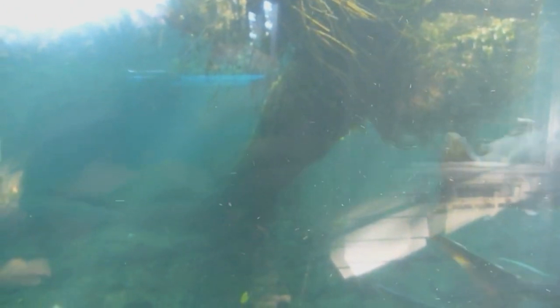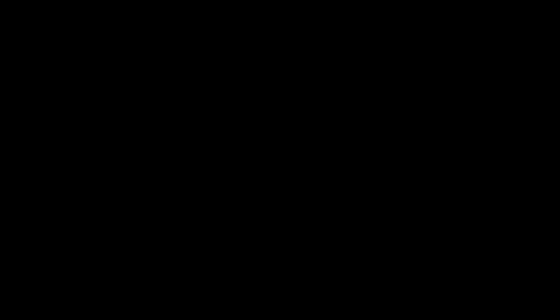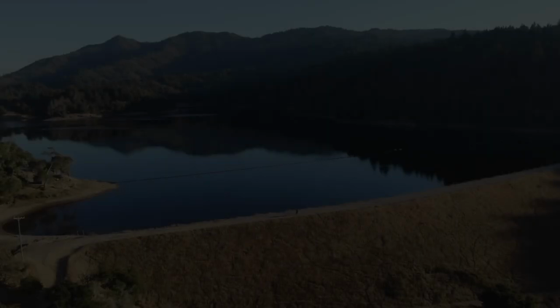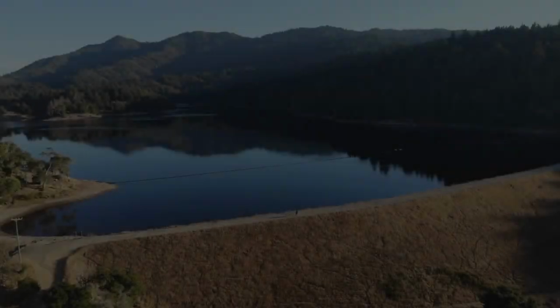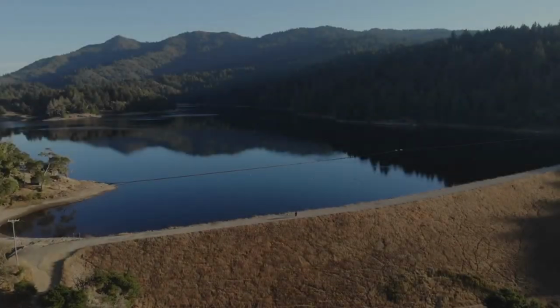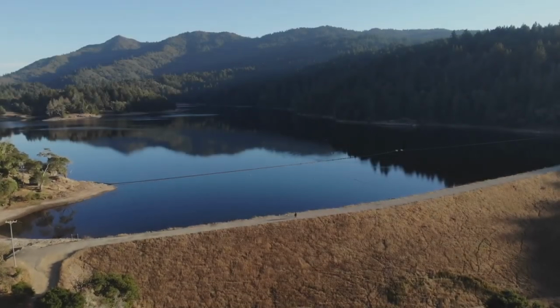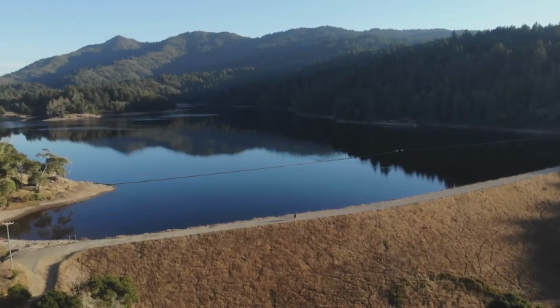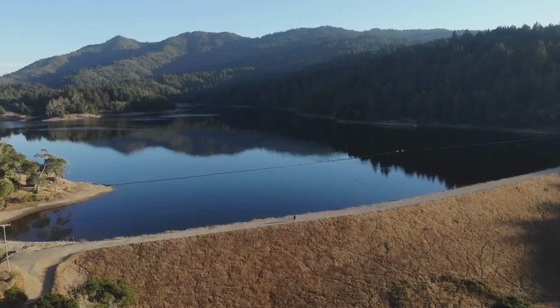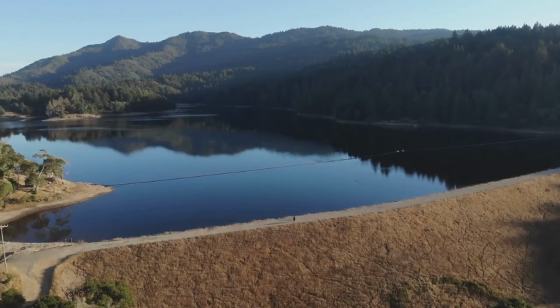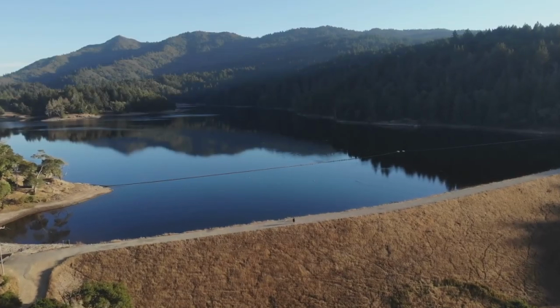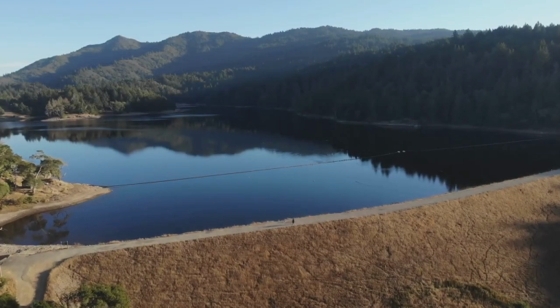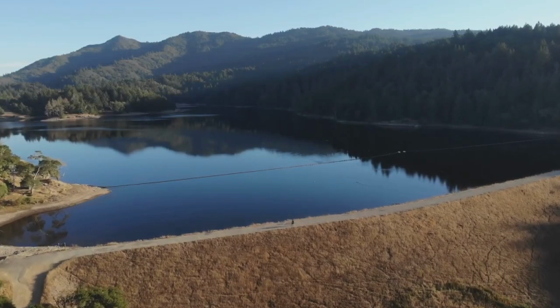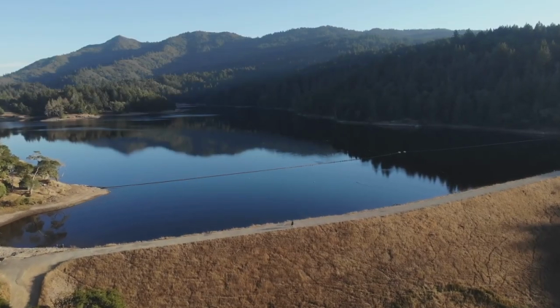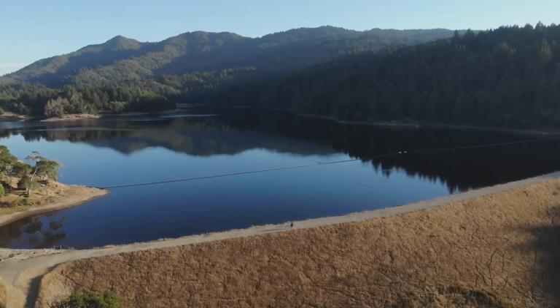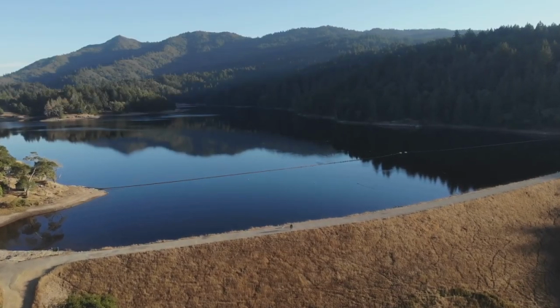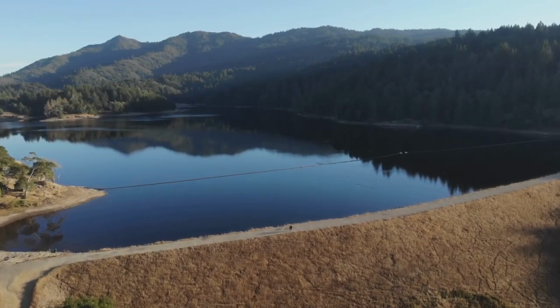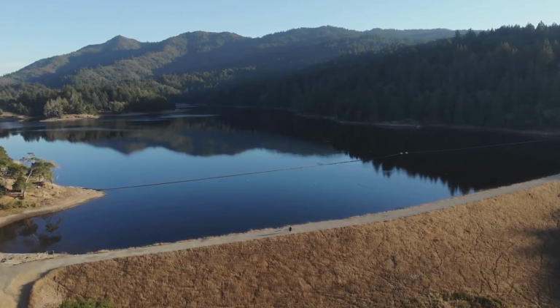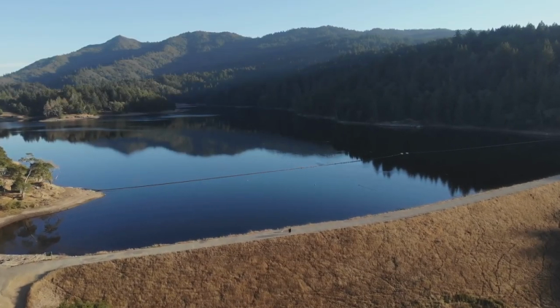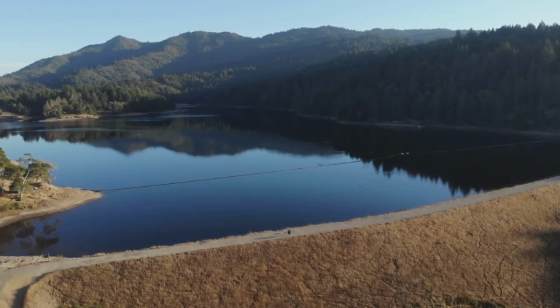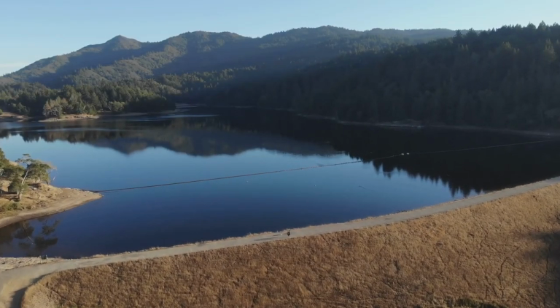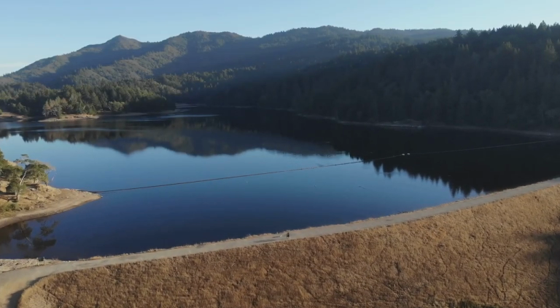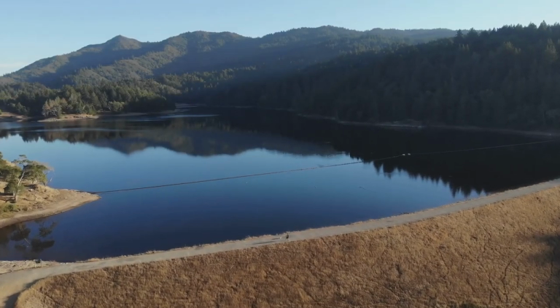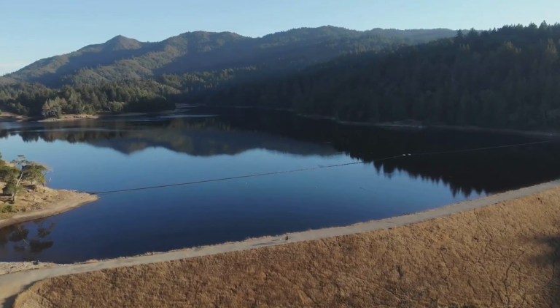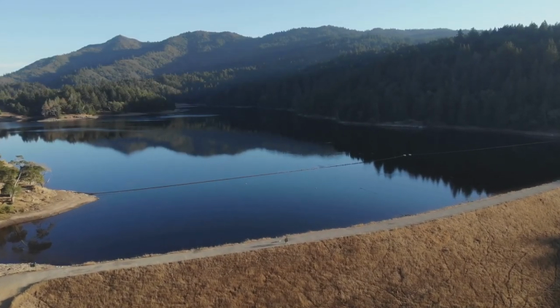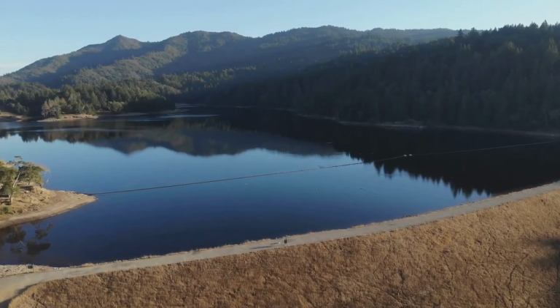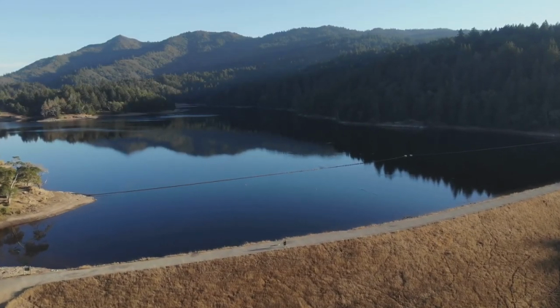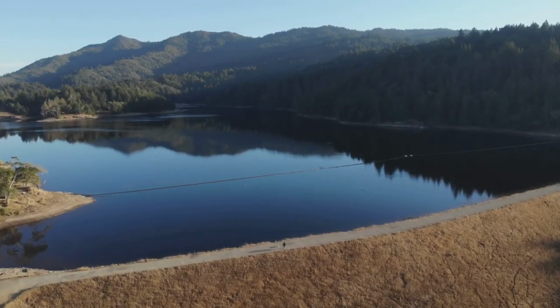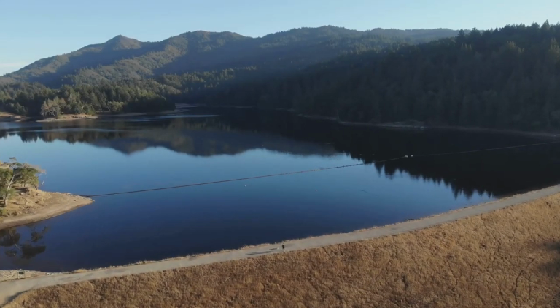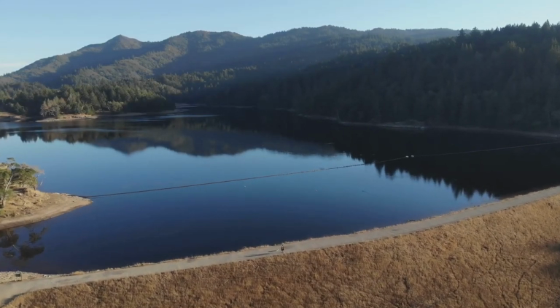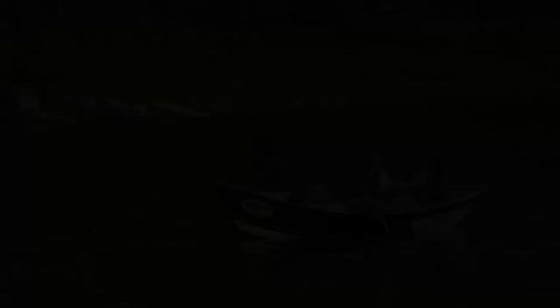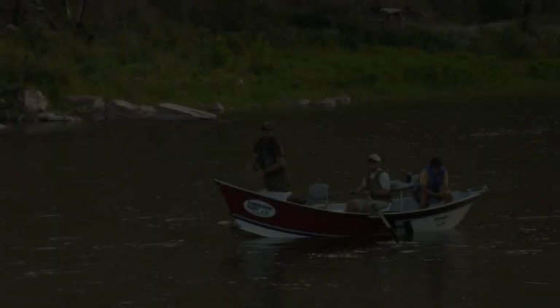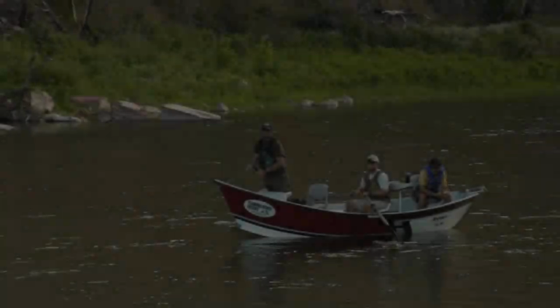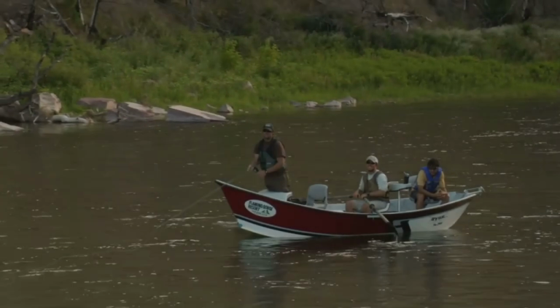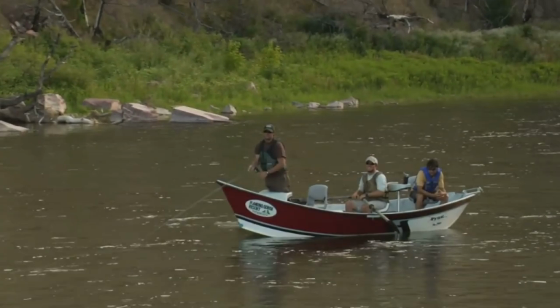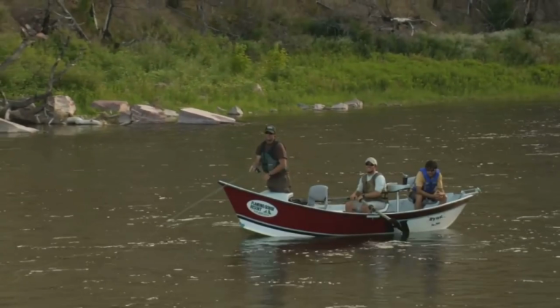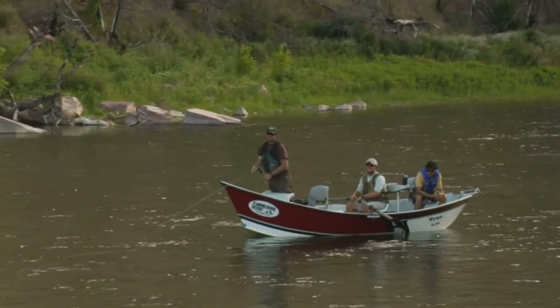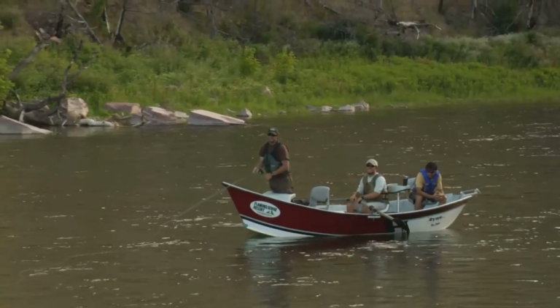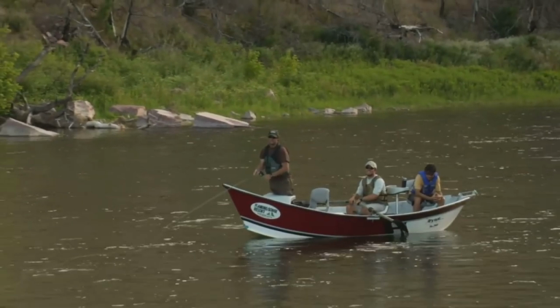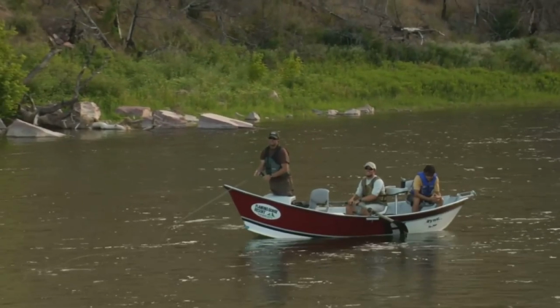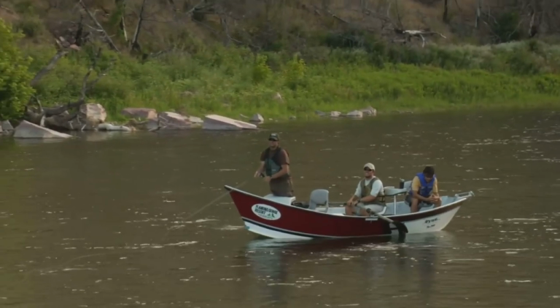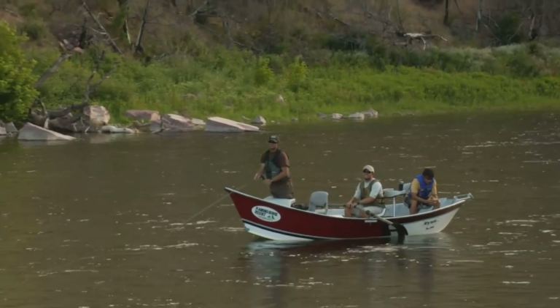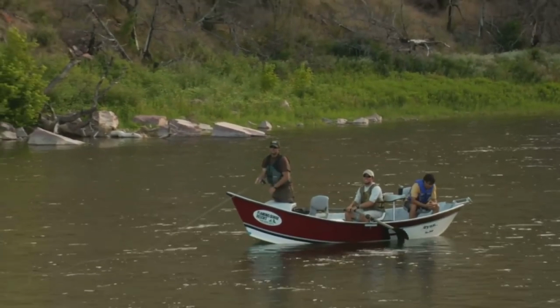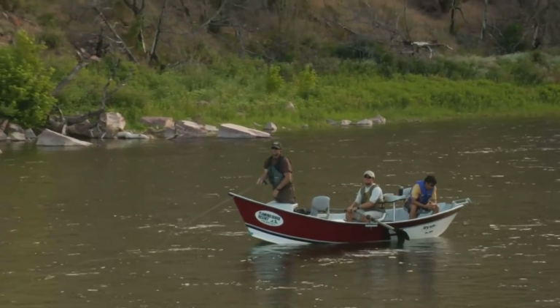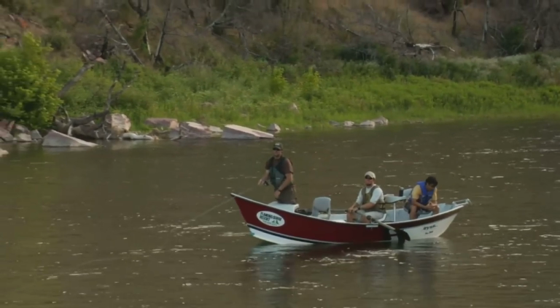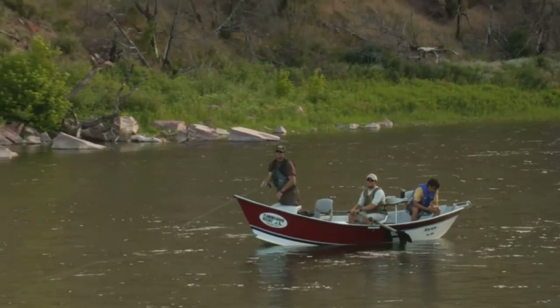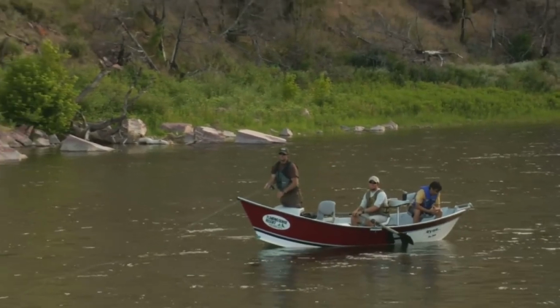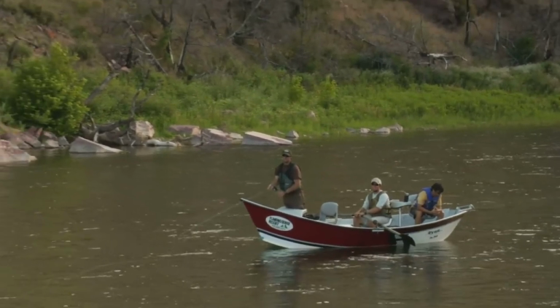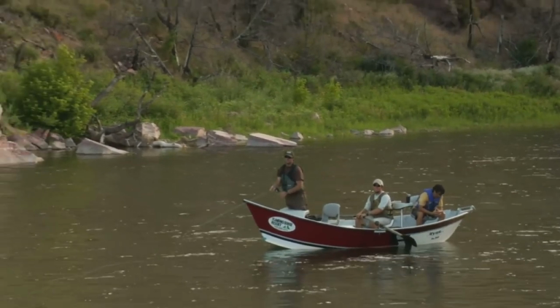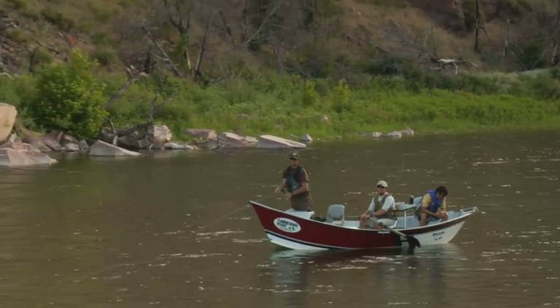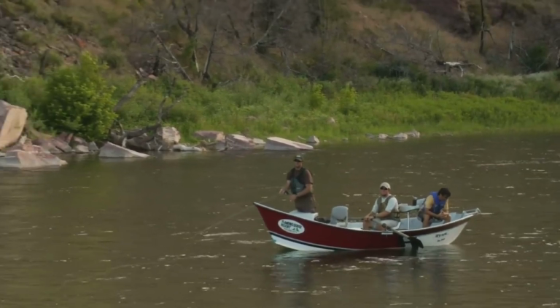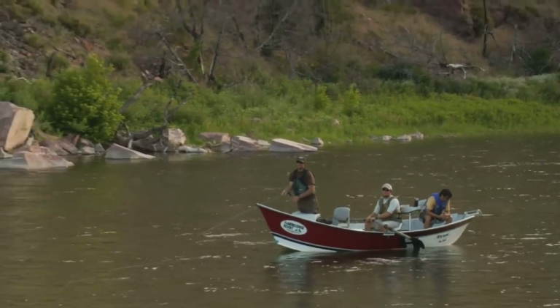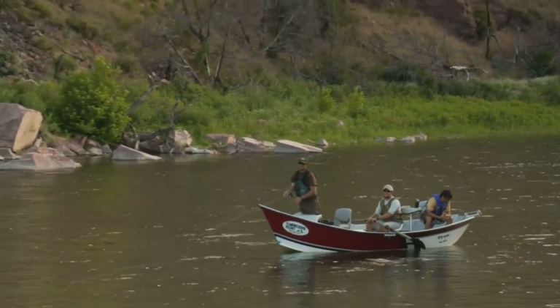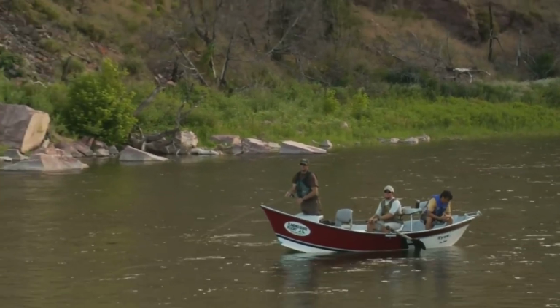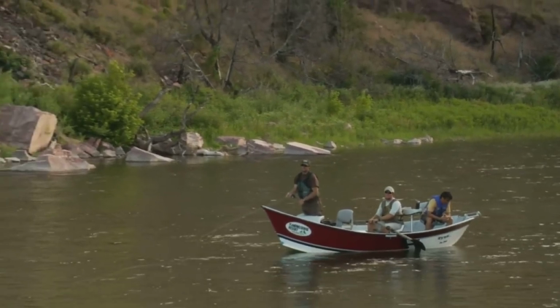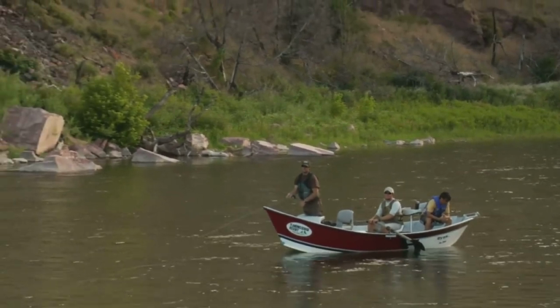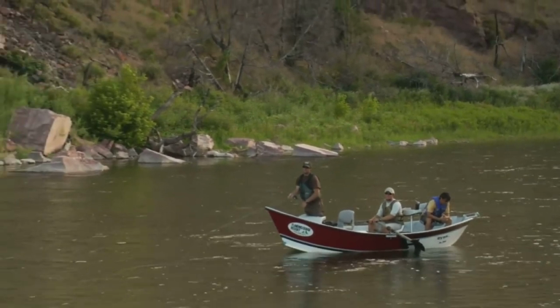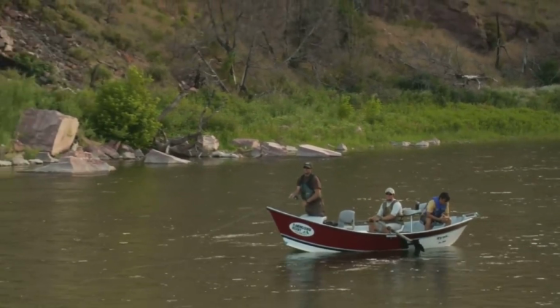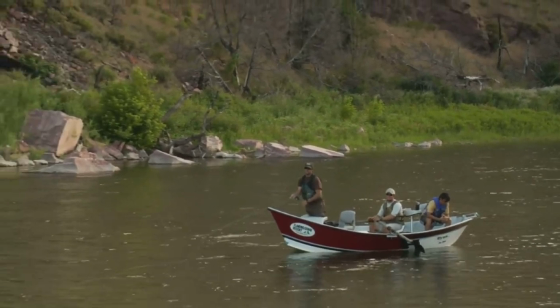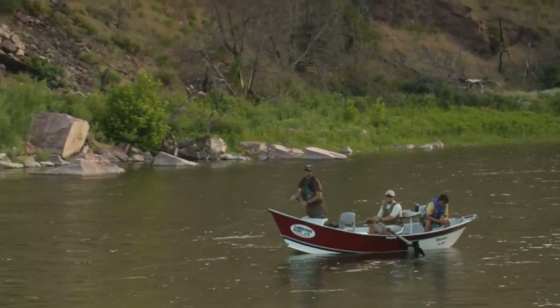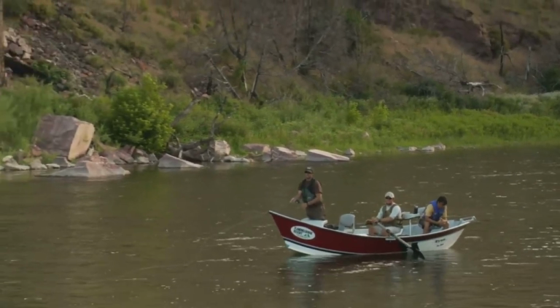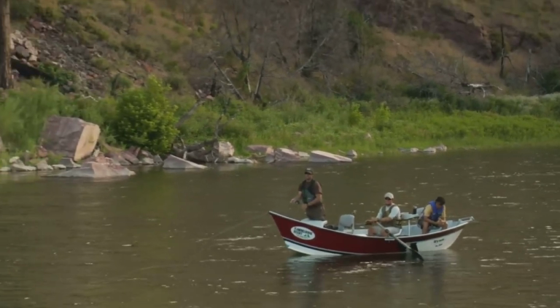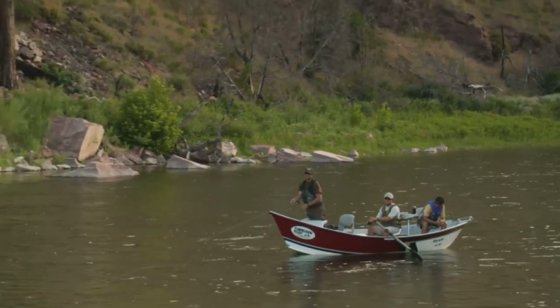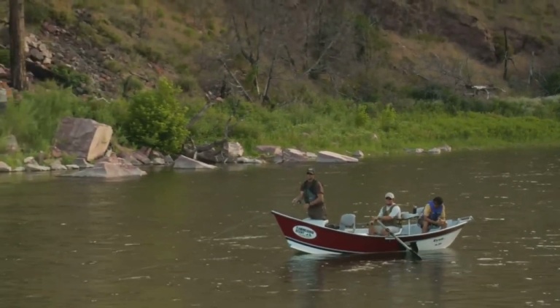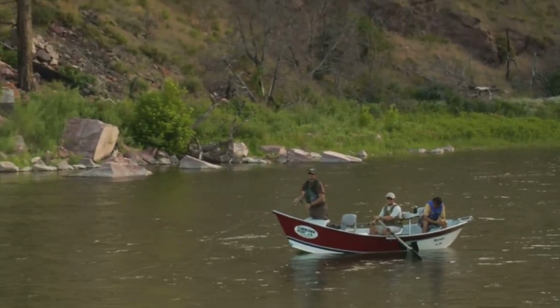Today, we're exploring the top 10 trout lakes in South Dakota. So grab your gear, bait your hooks, and get ready to explore the wilds of South Dakota.